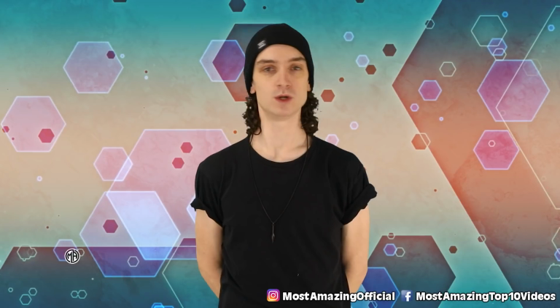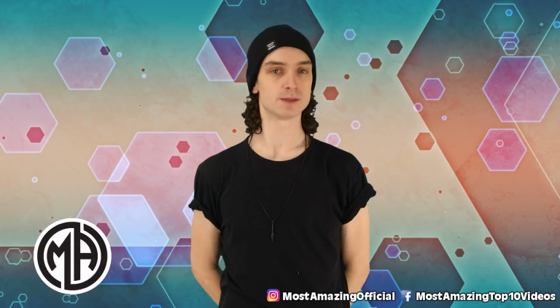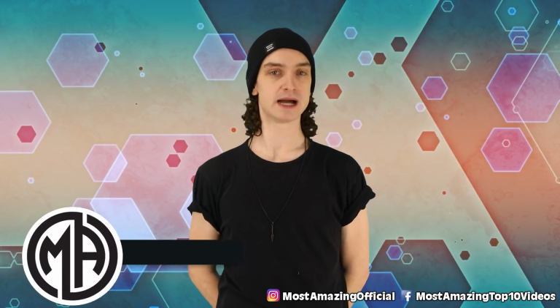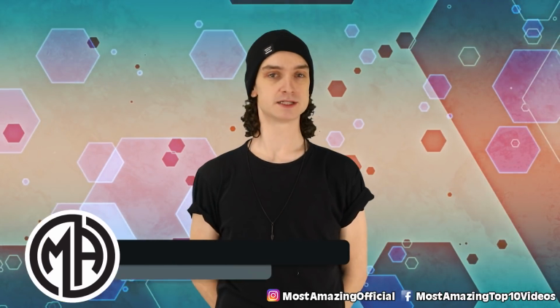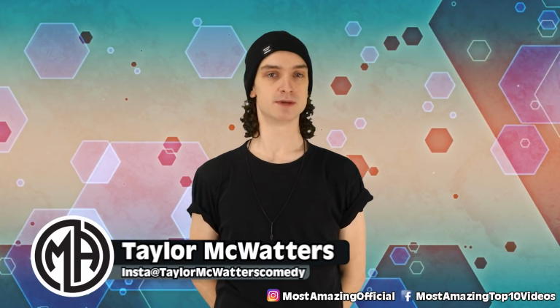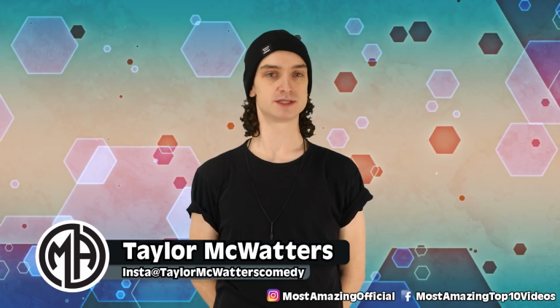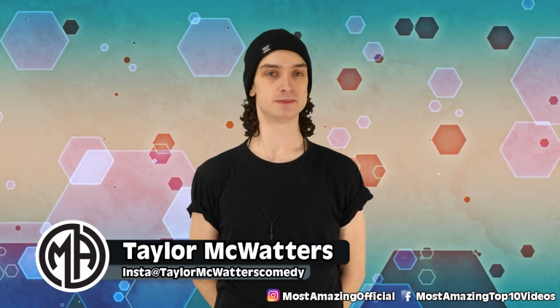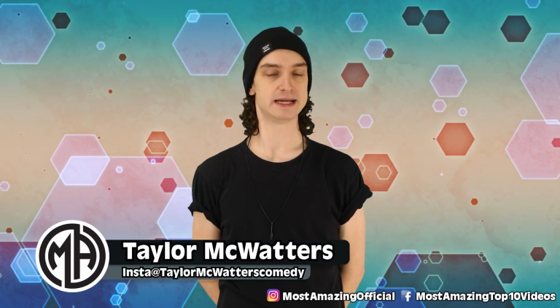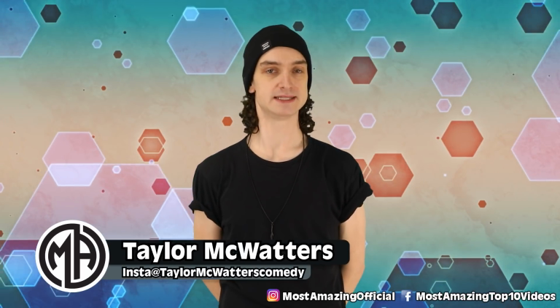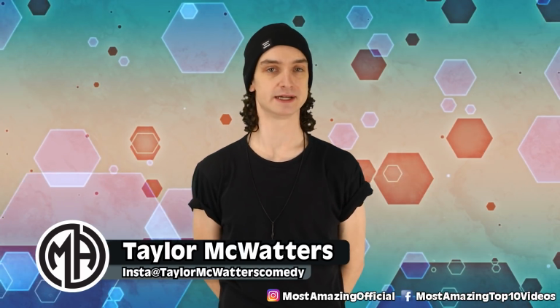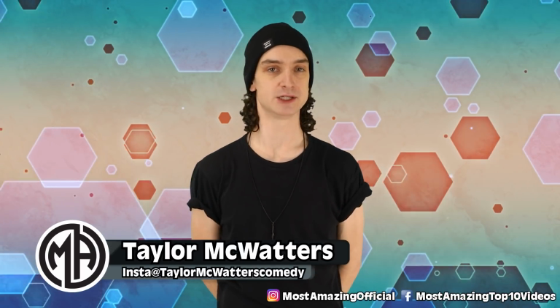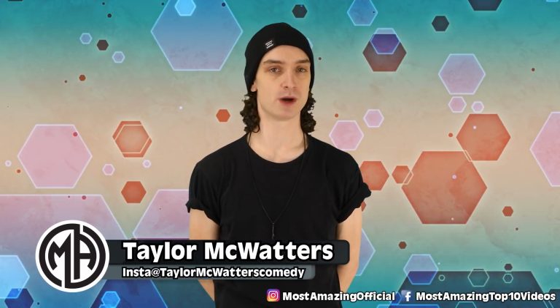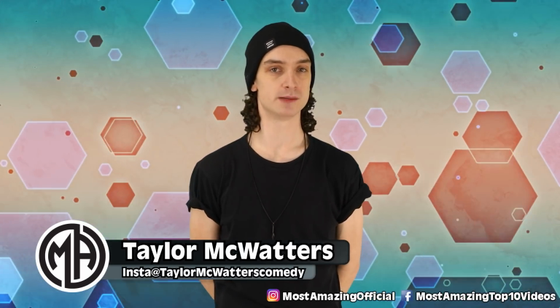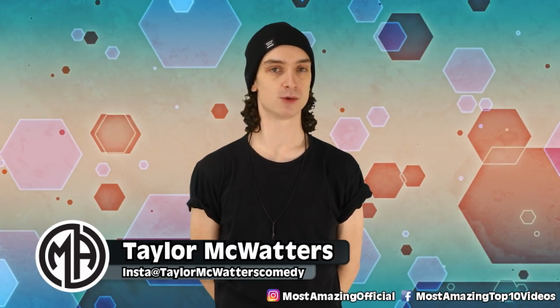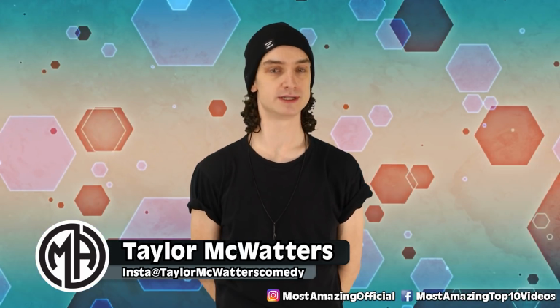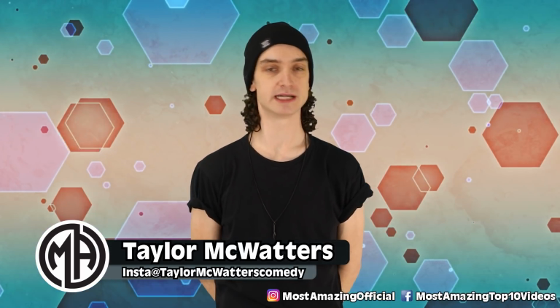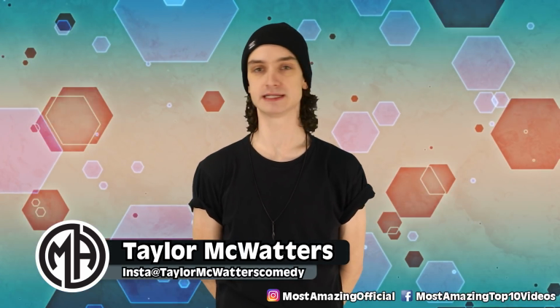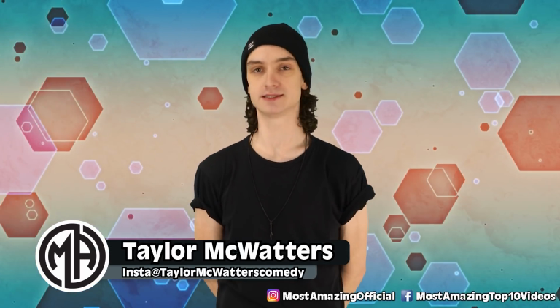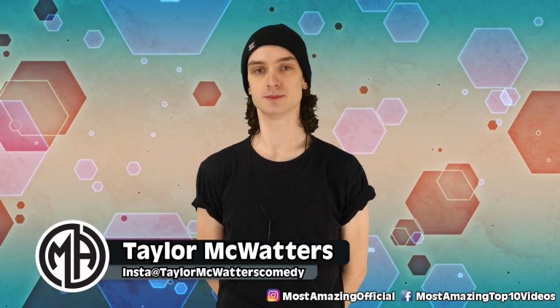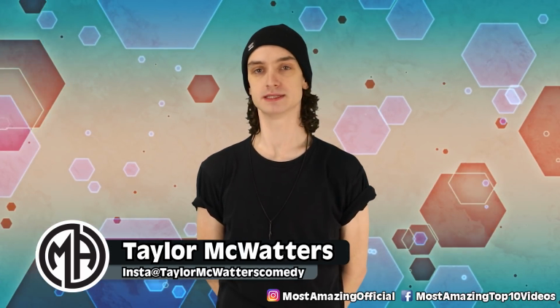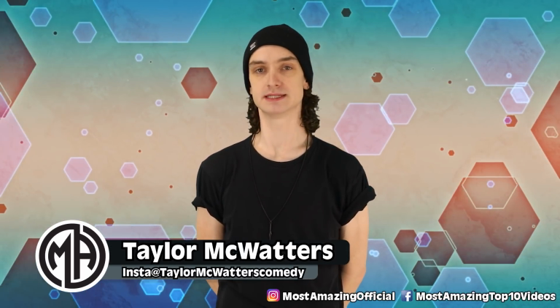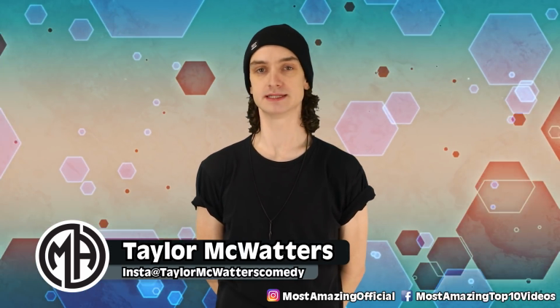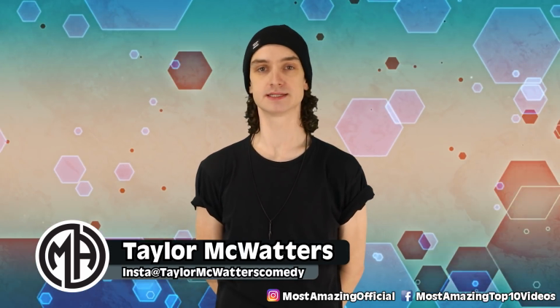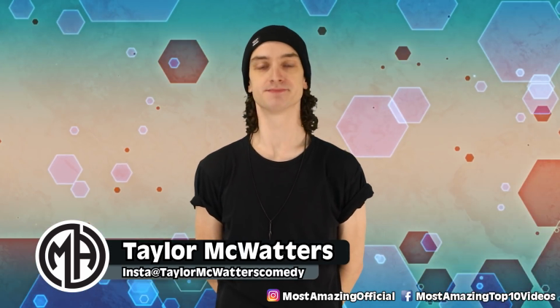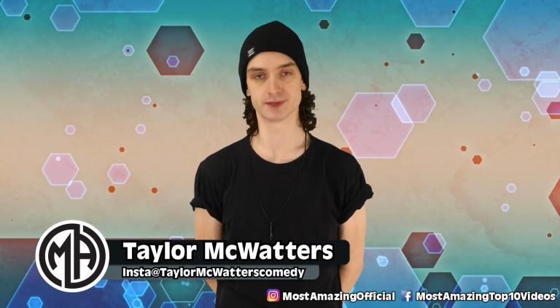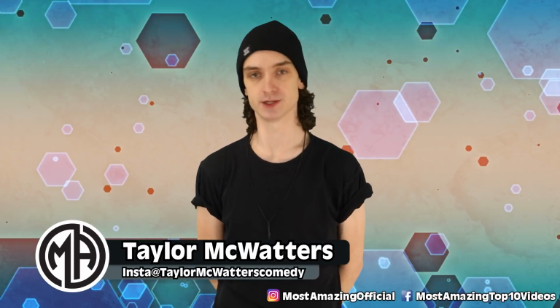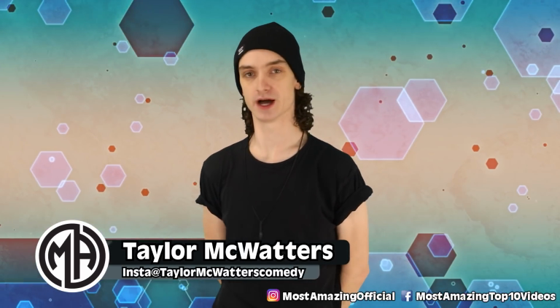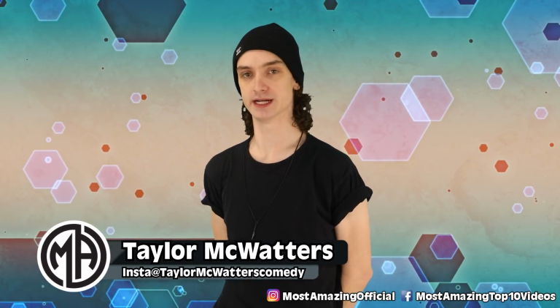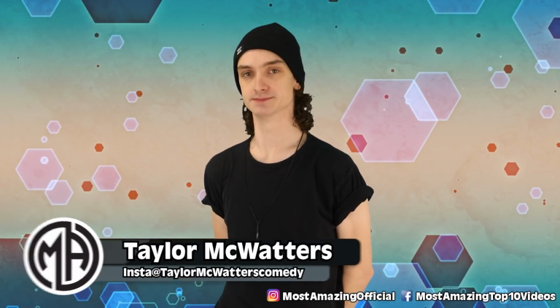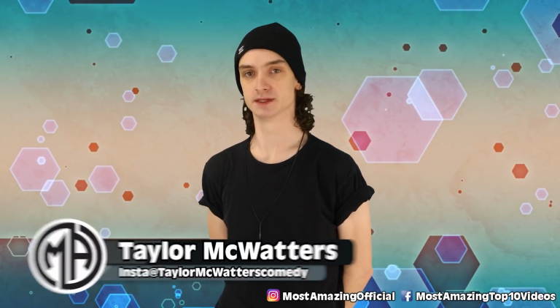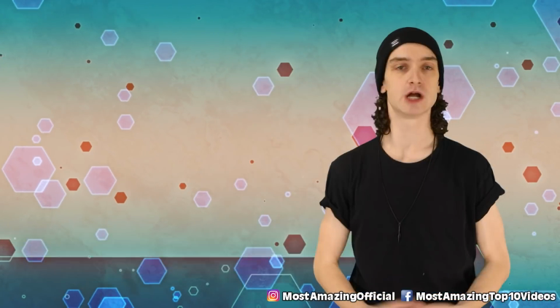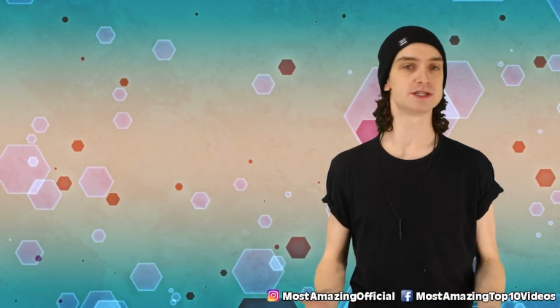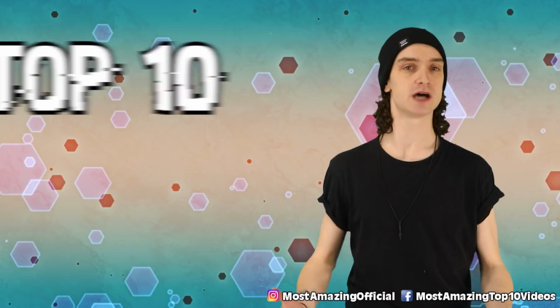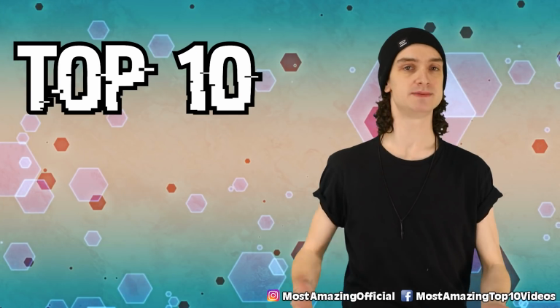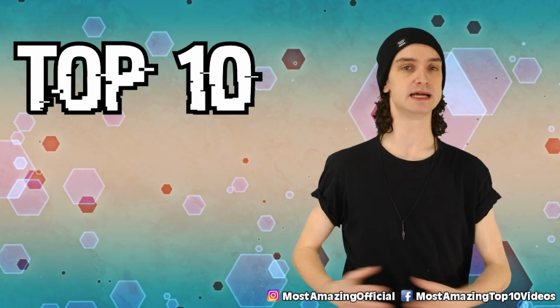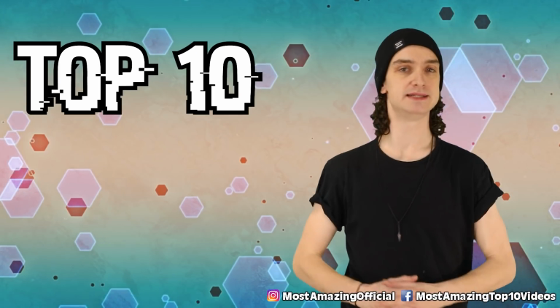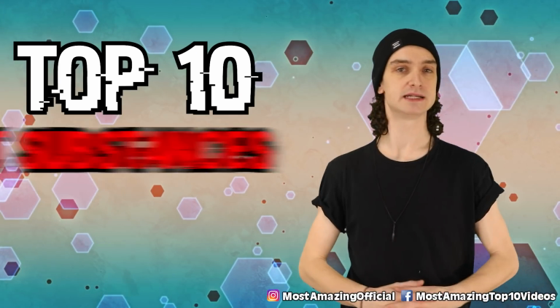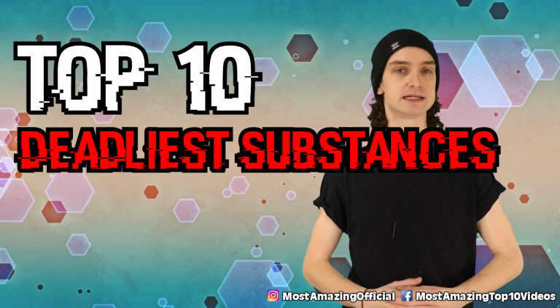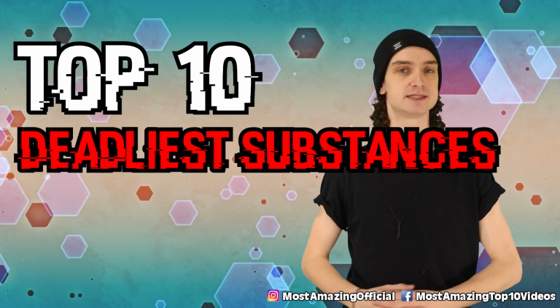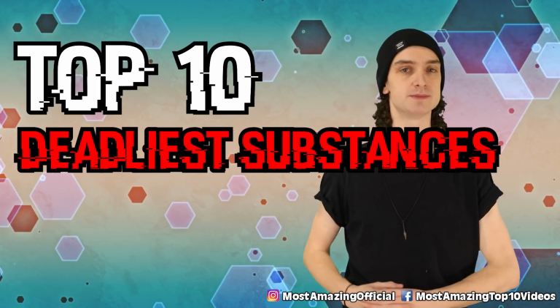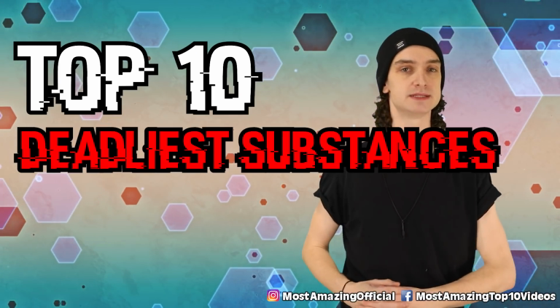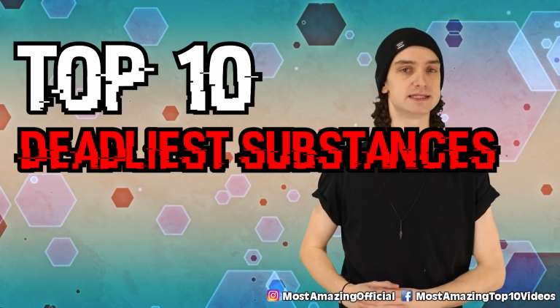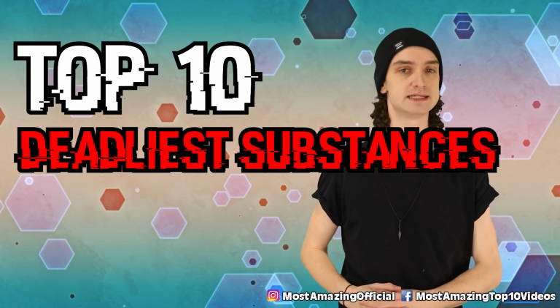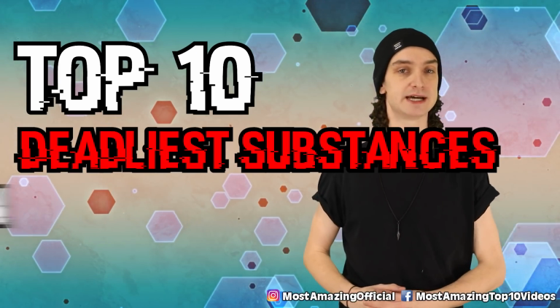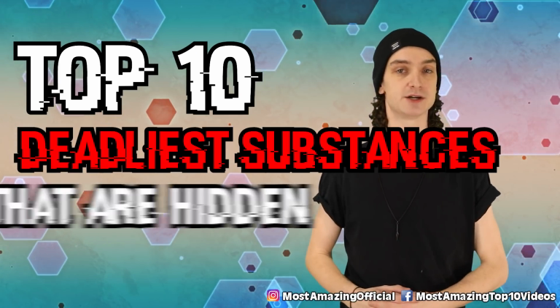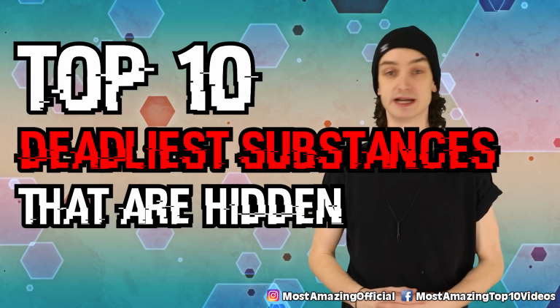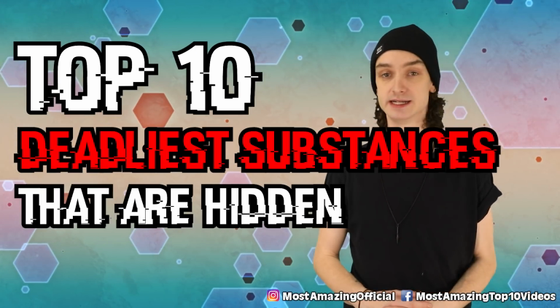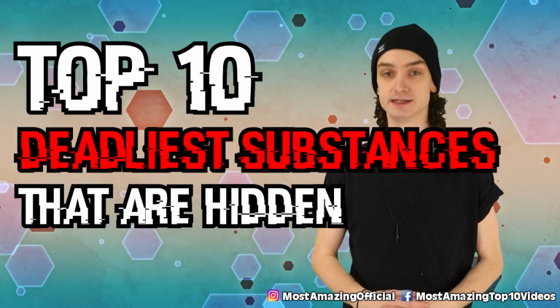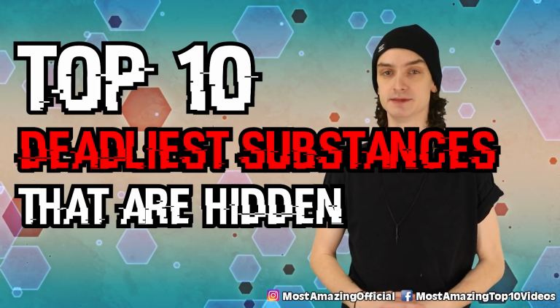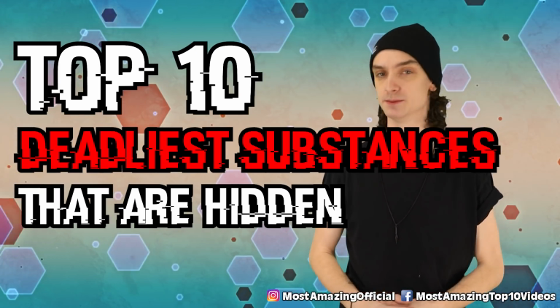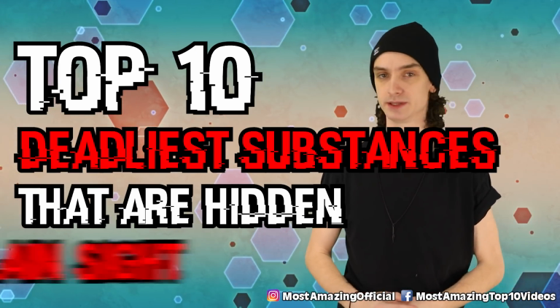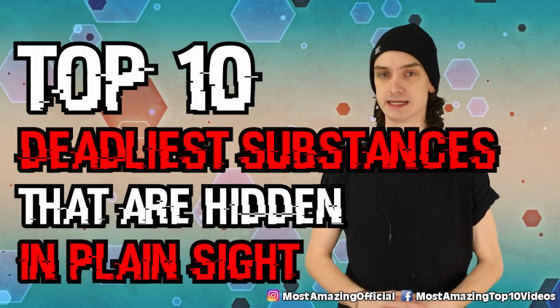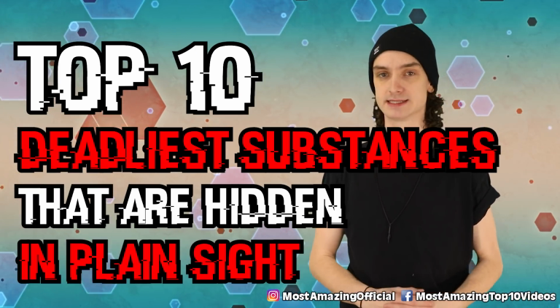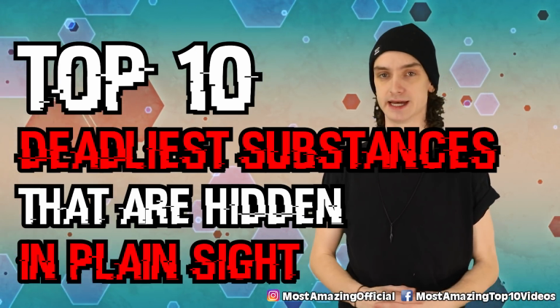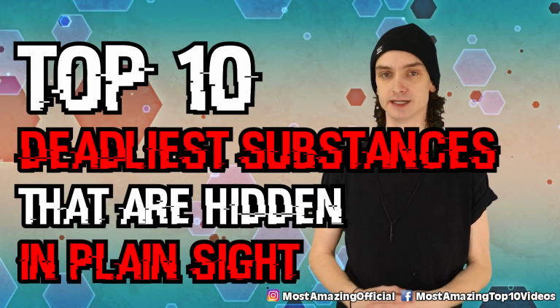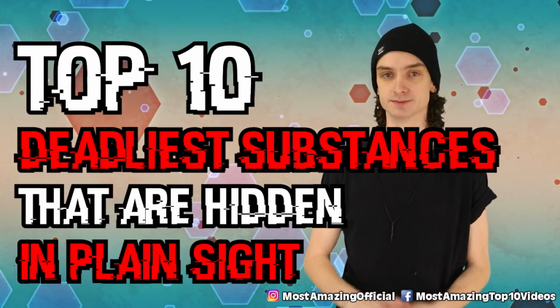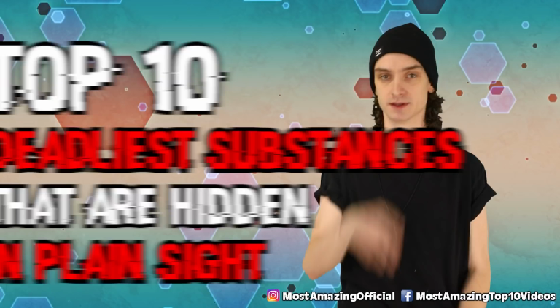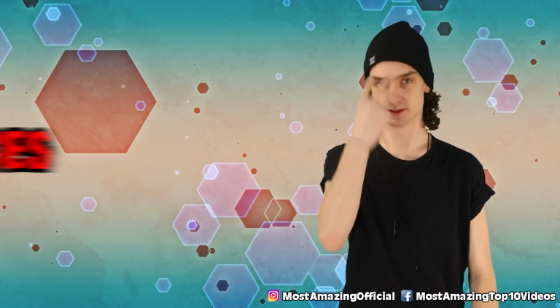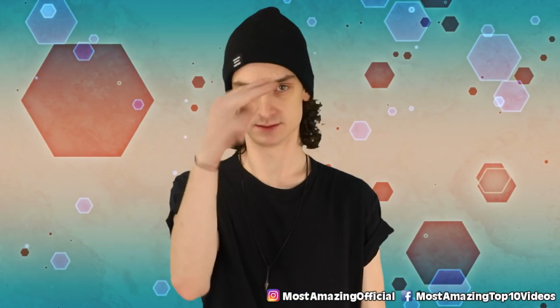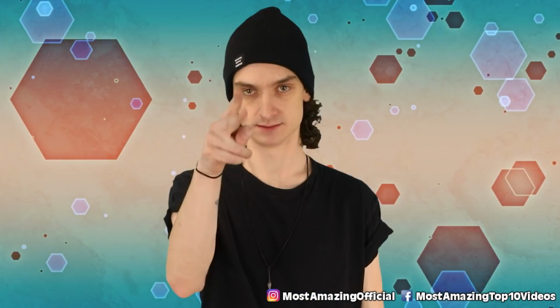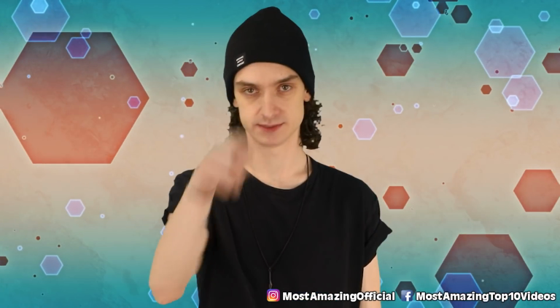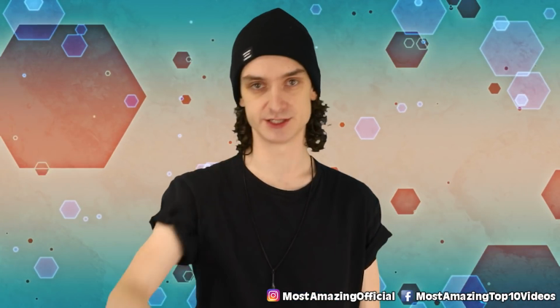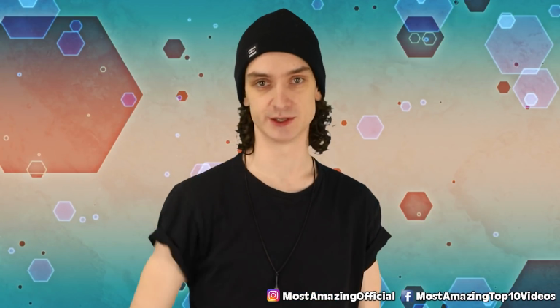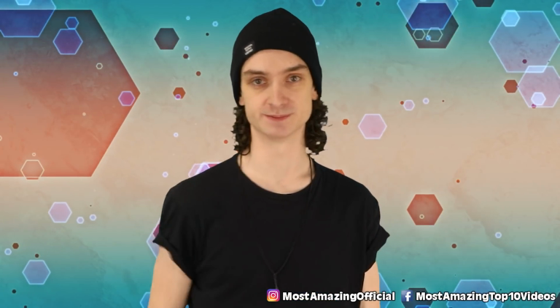Welcome back to Most Amazing. You wanted more deadly substances? You got it. Here are the top 10 deadliest substances that are hidden in plain sight. Let's do it.